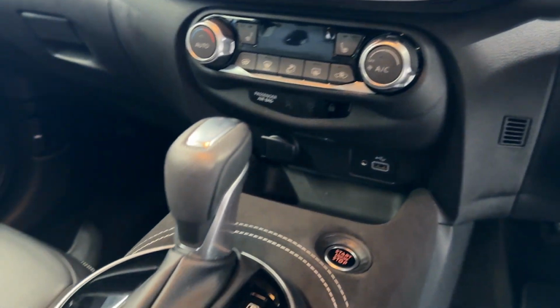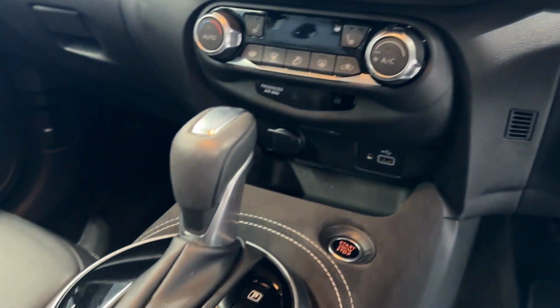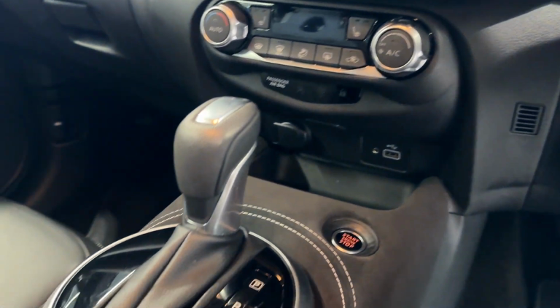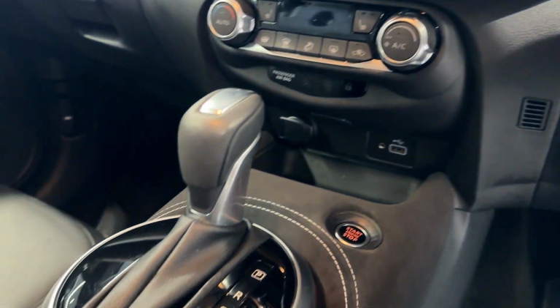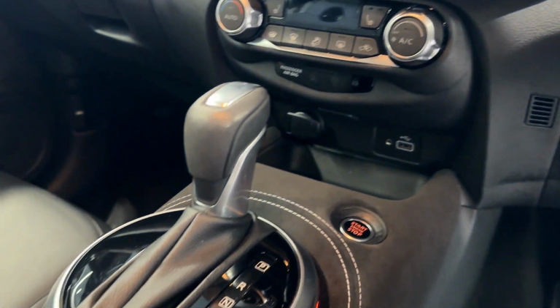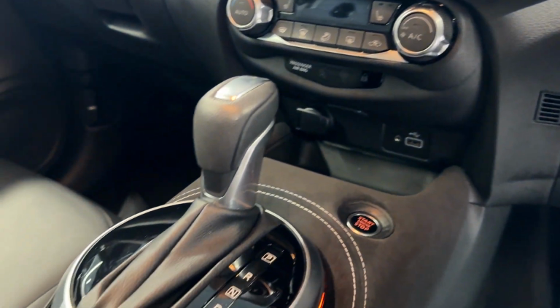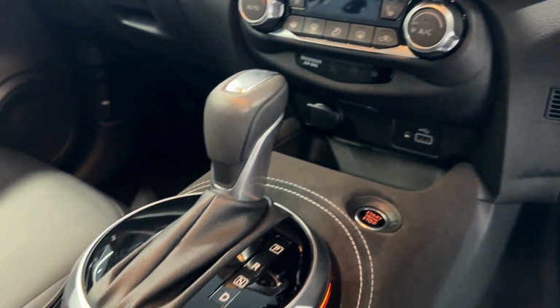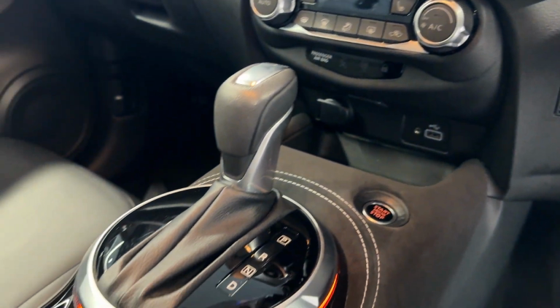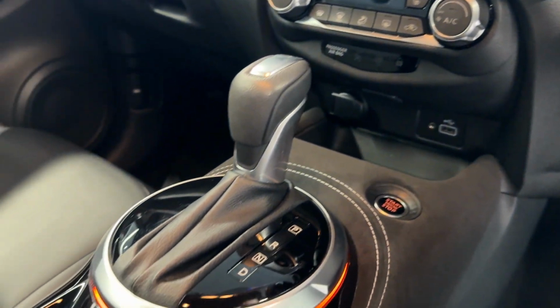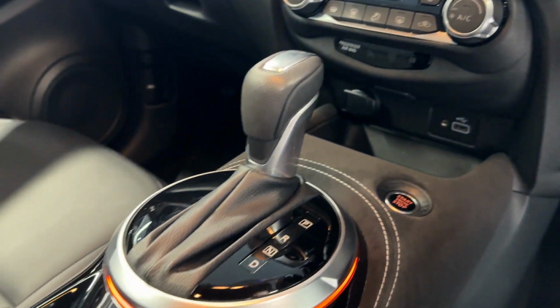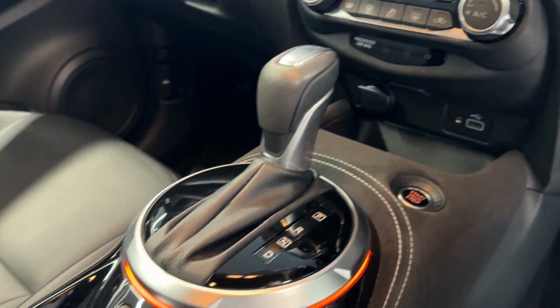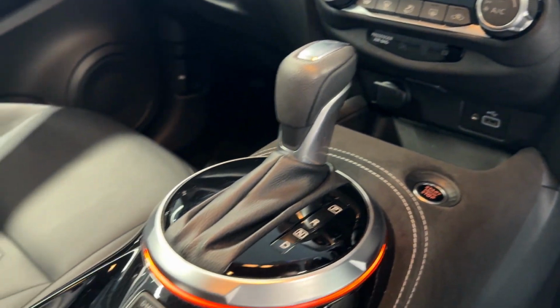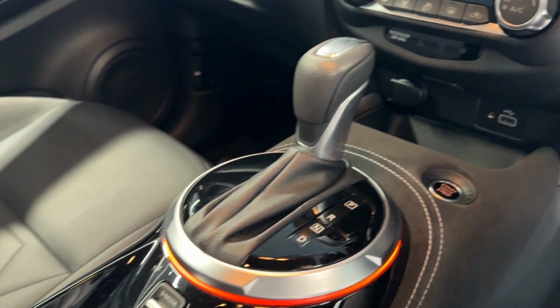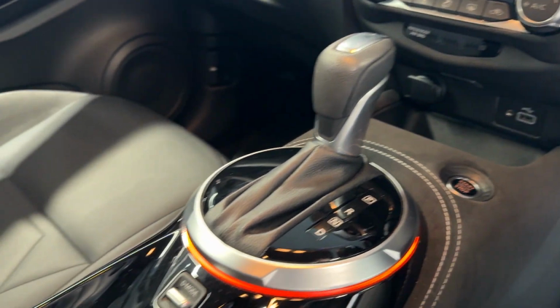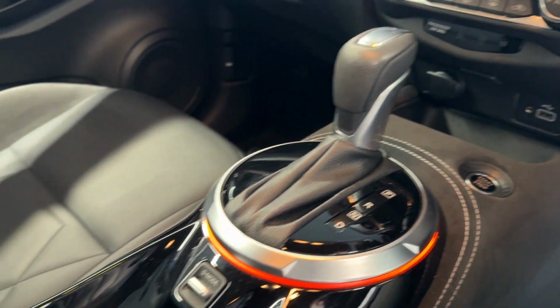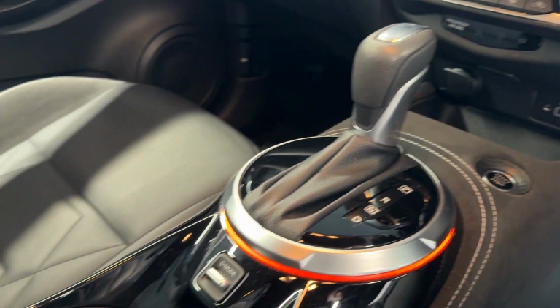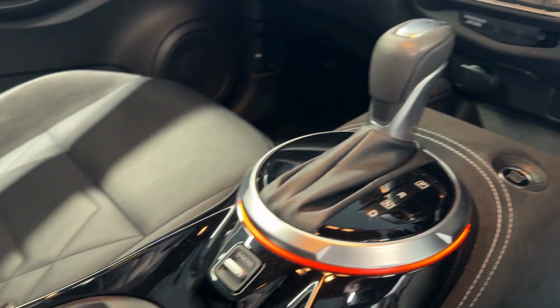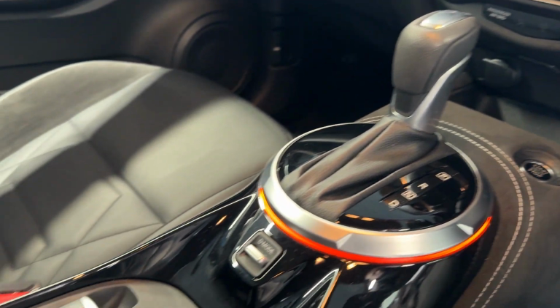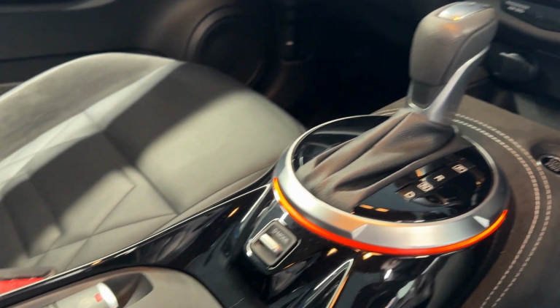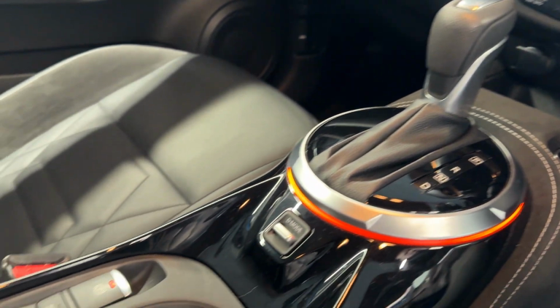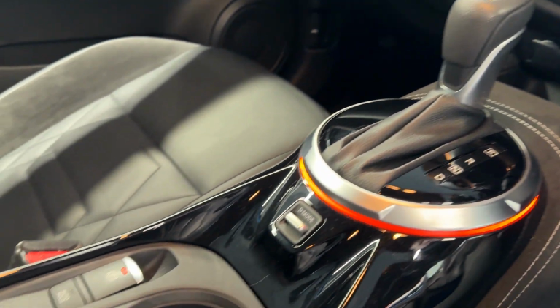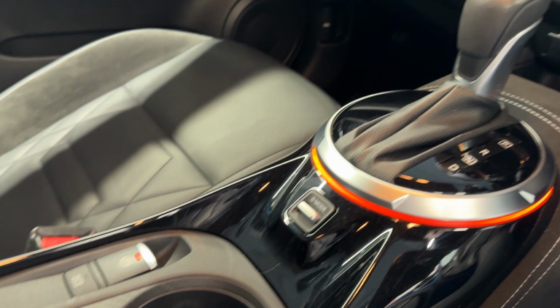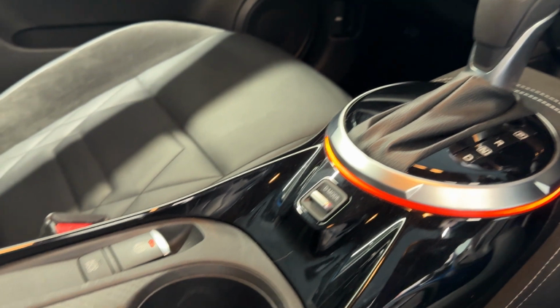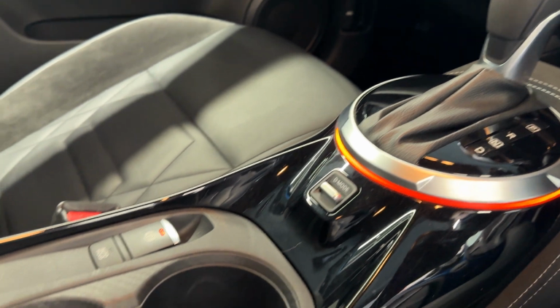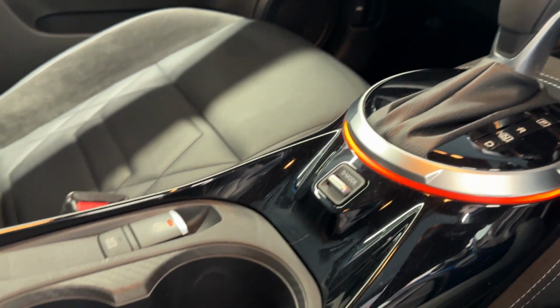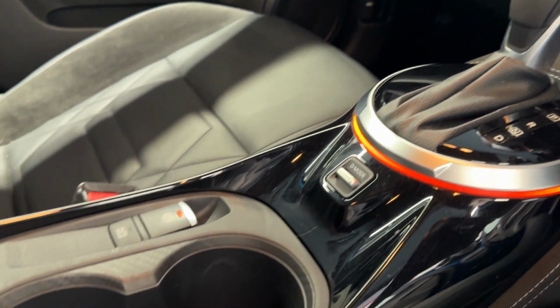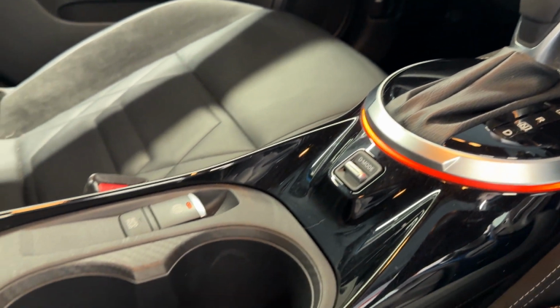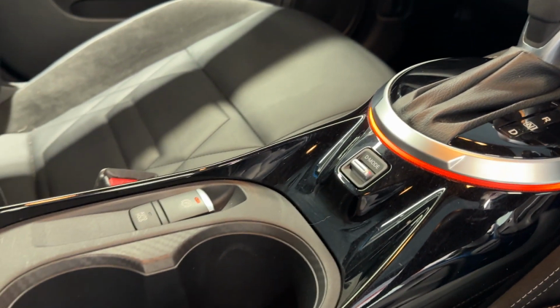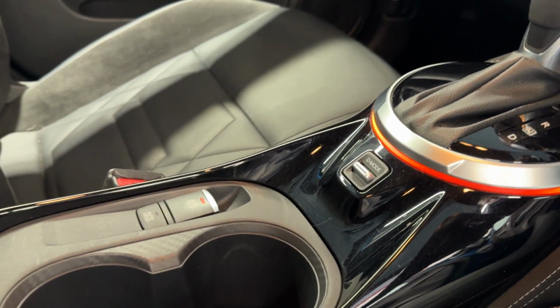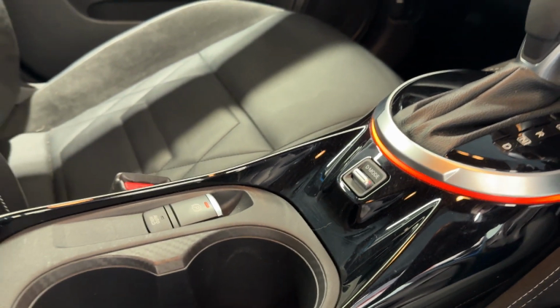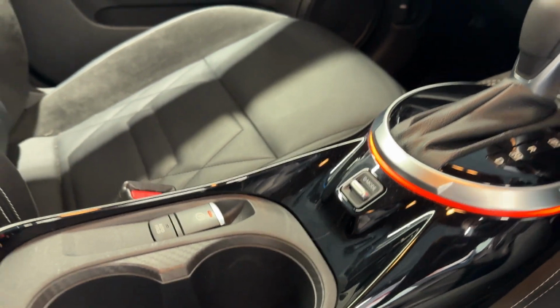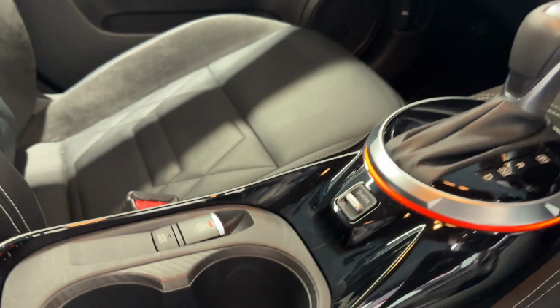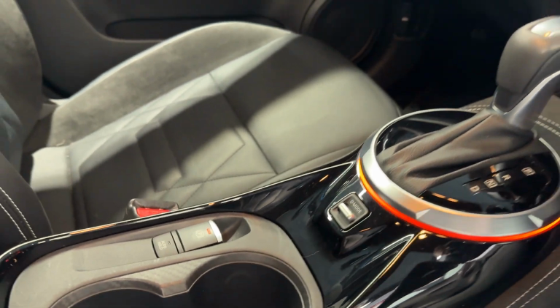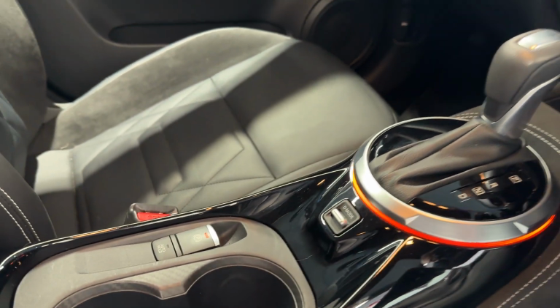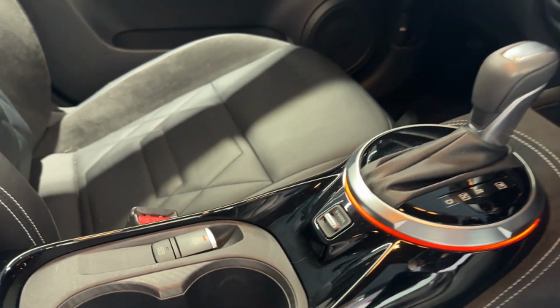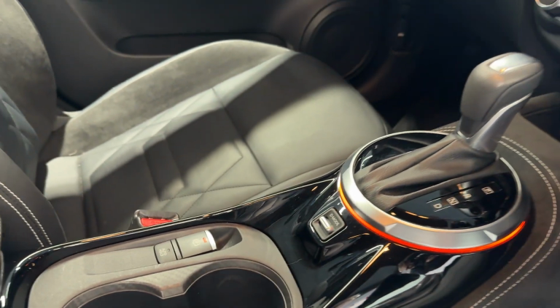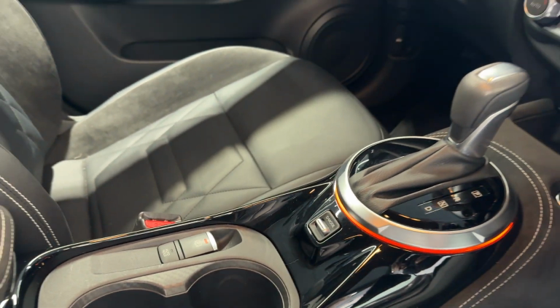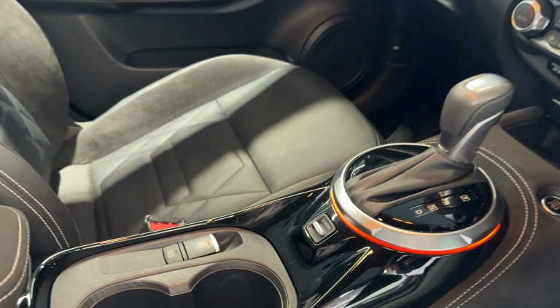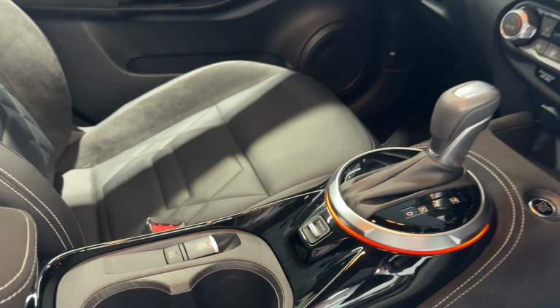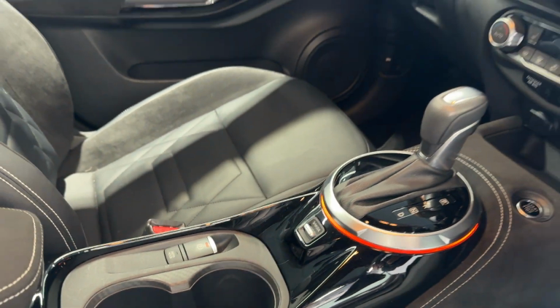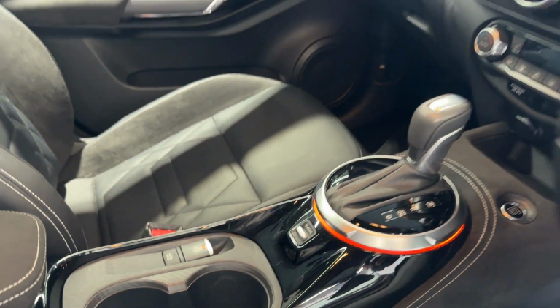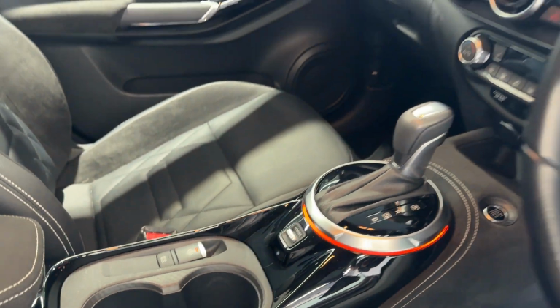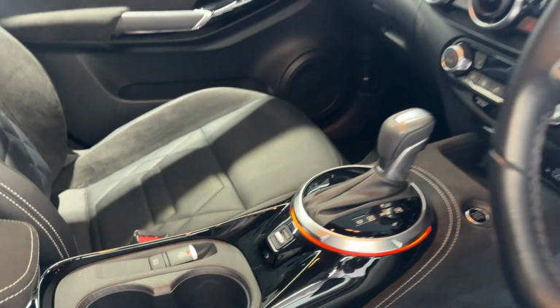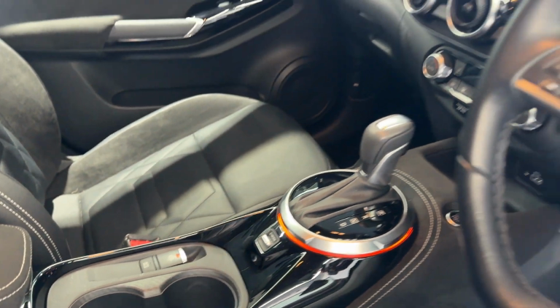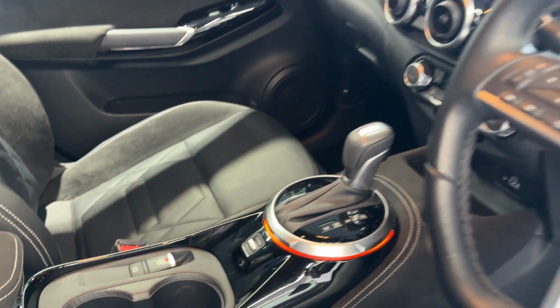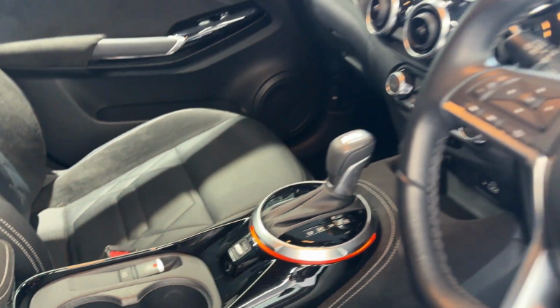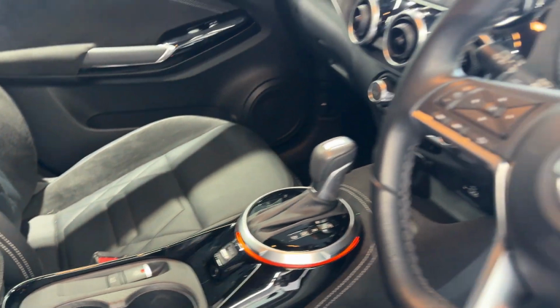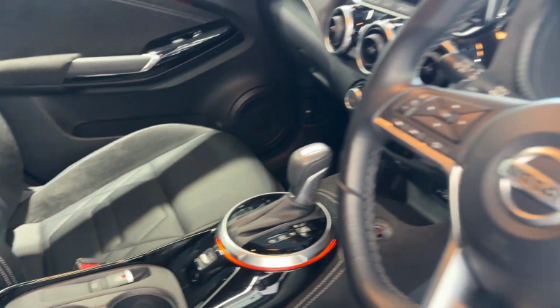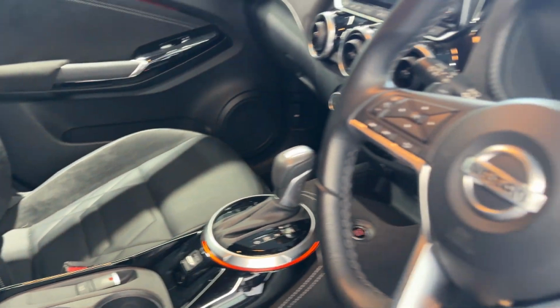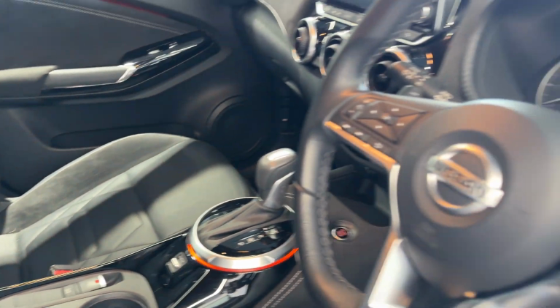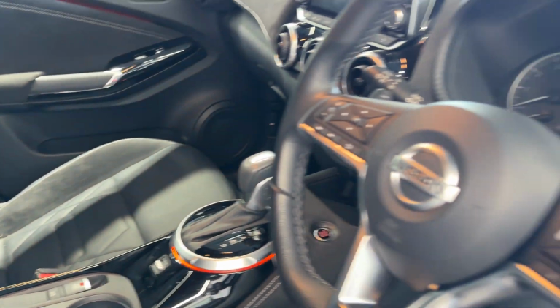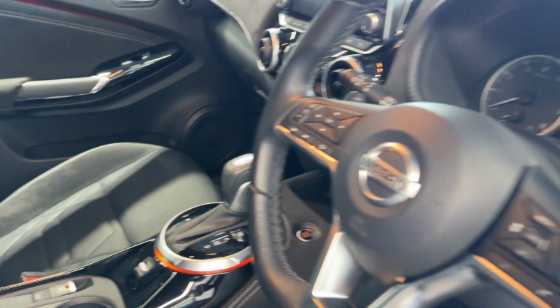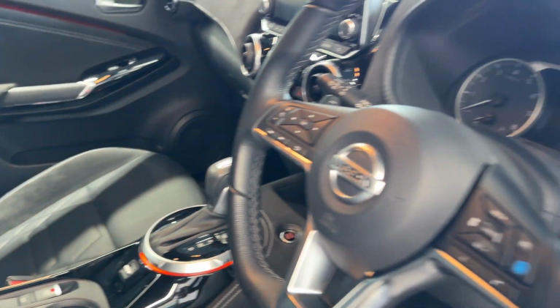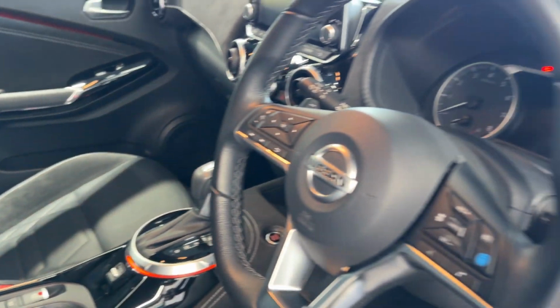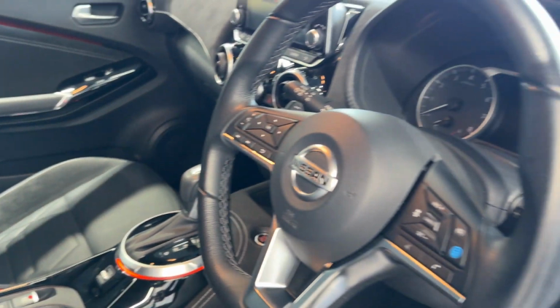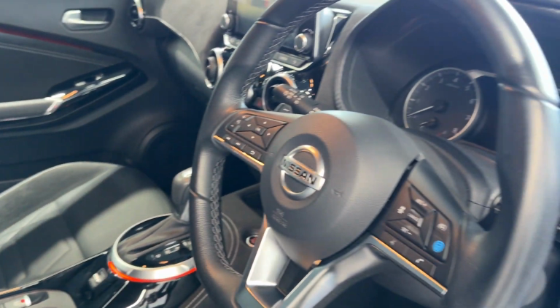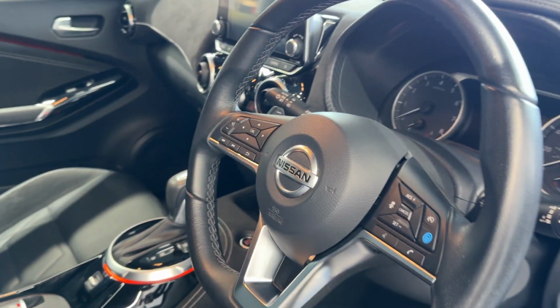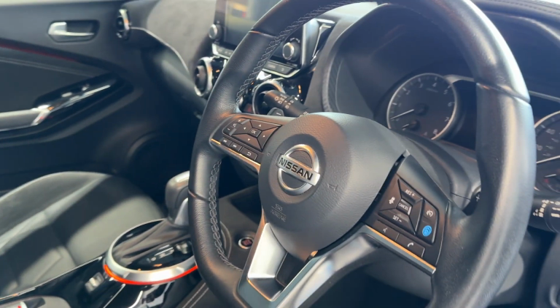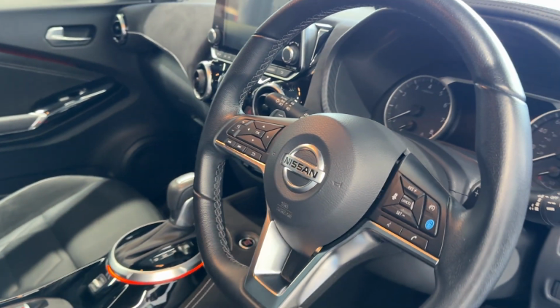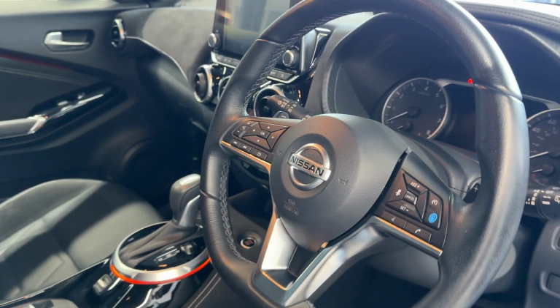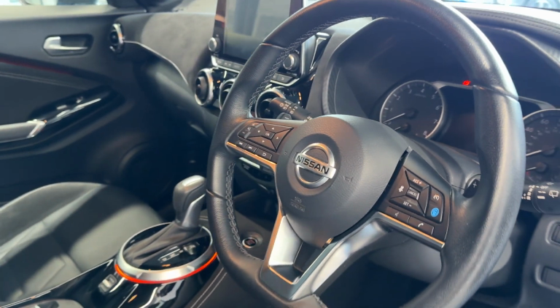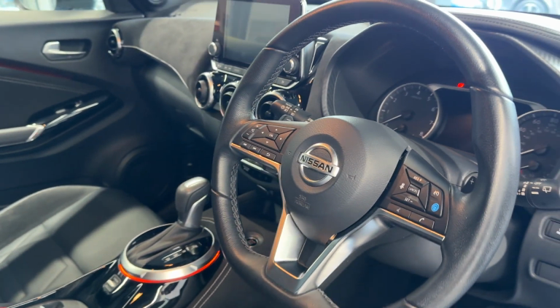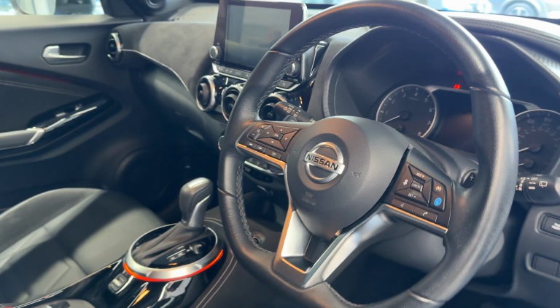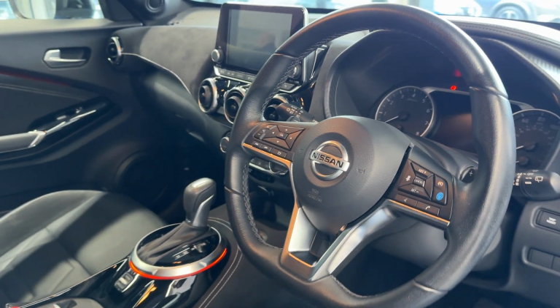Drive selector, electronic handbrake, and a flat bottom wheel.